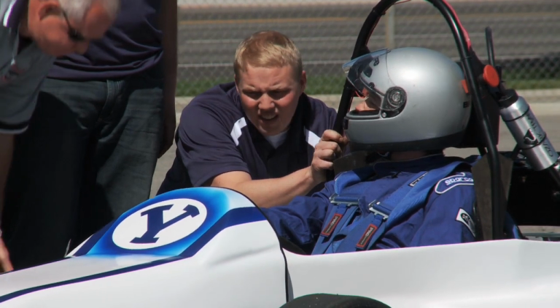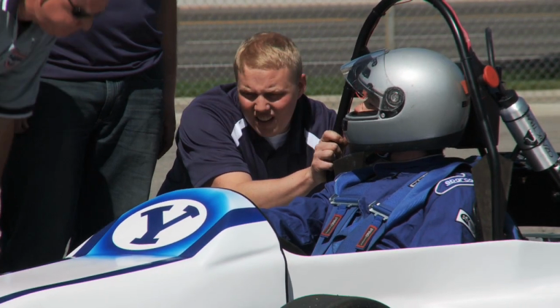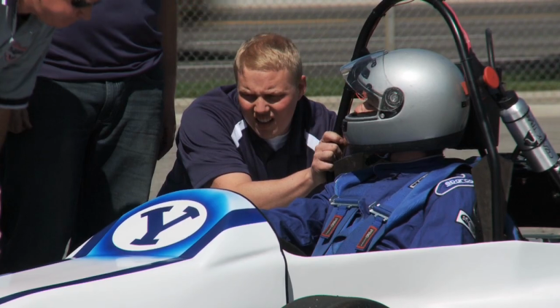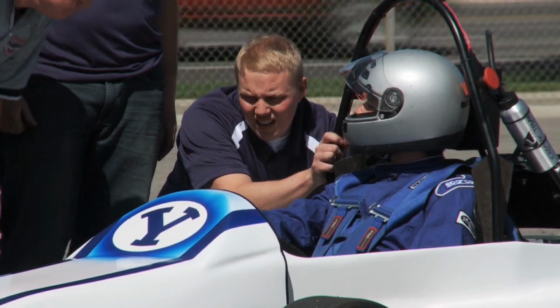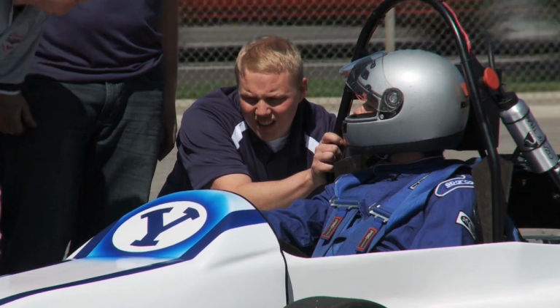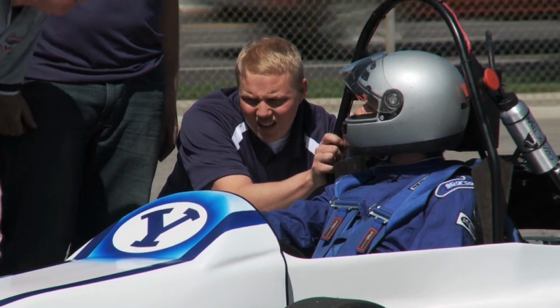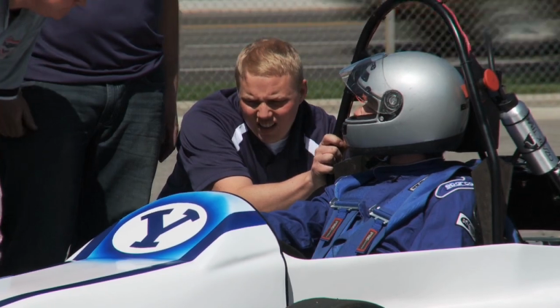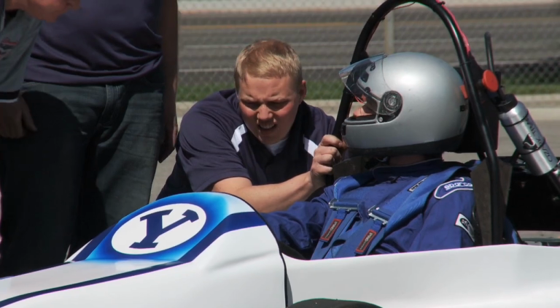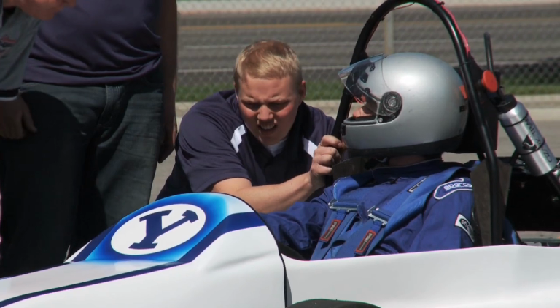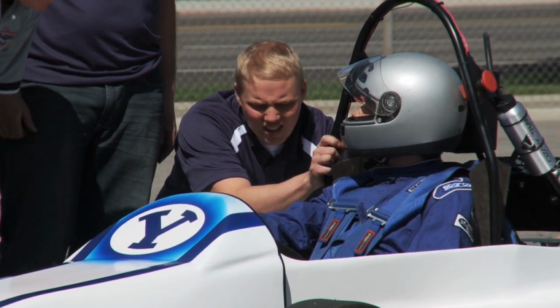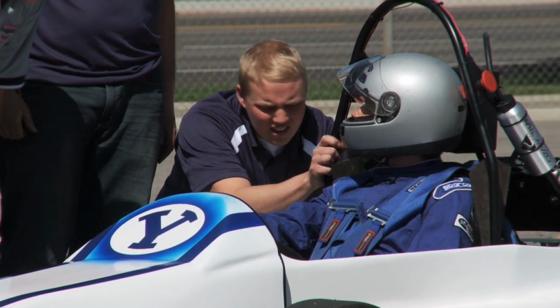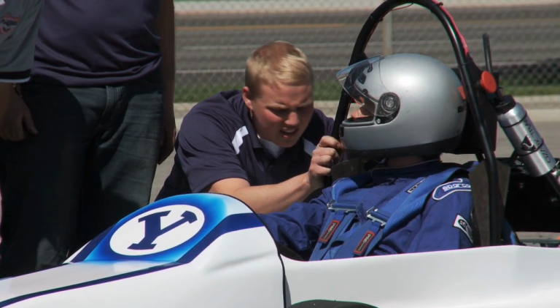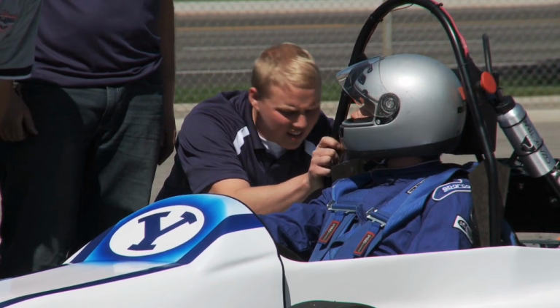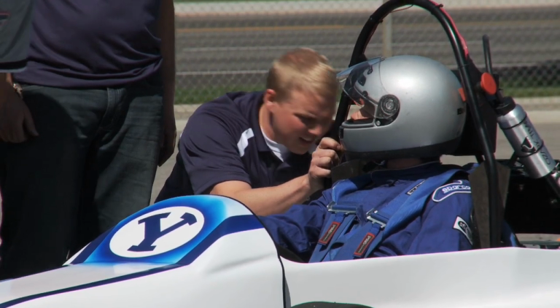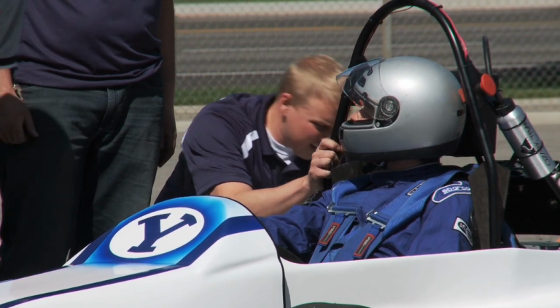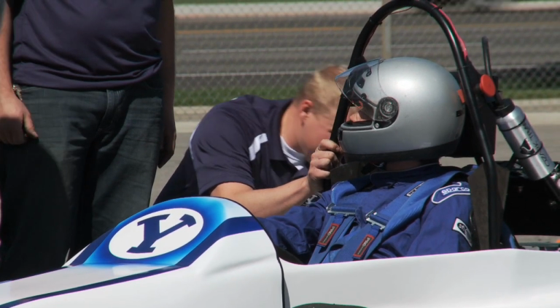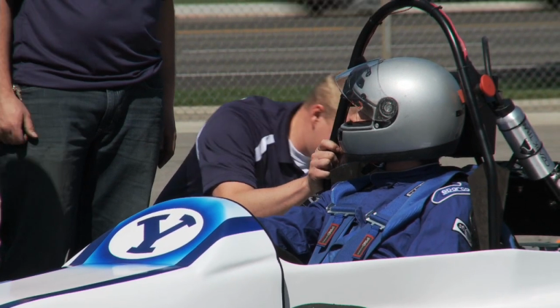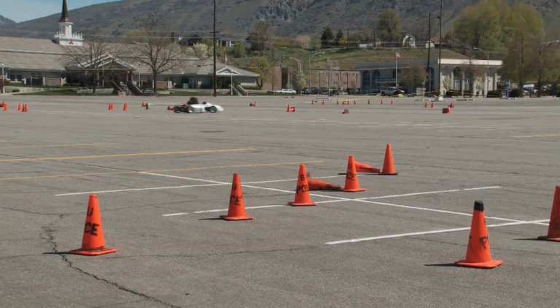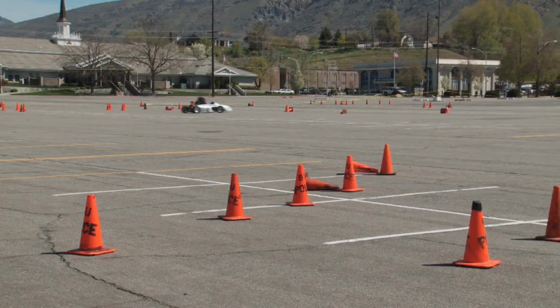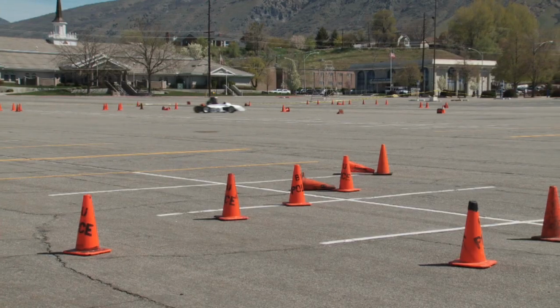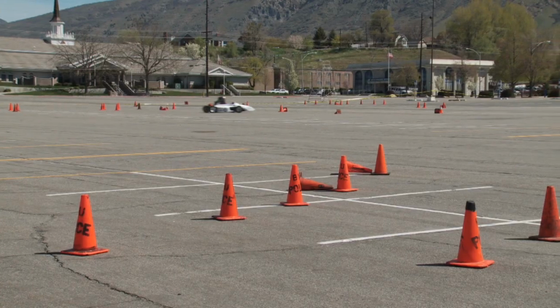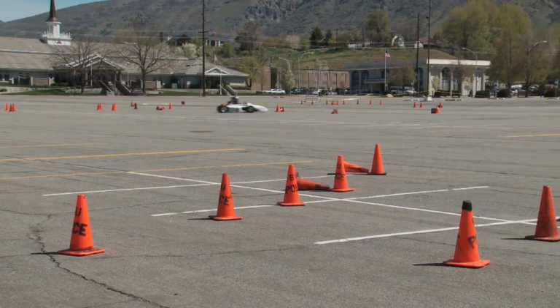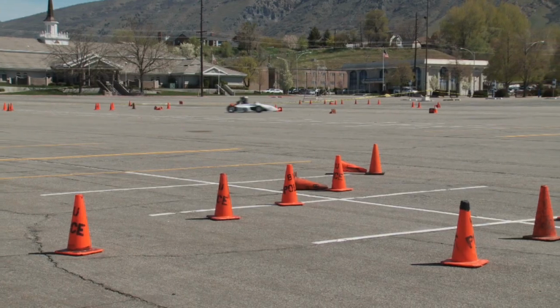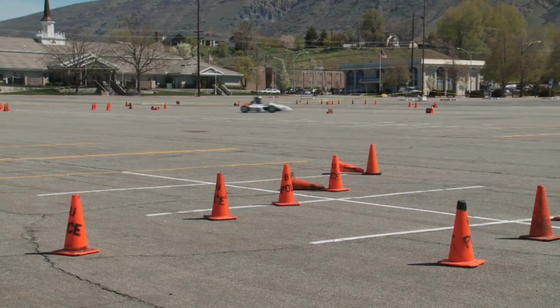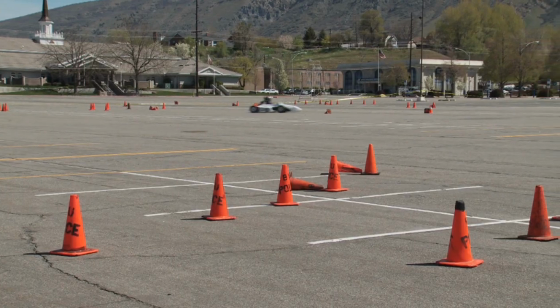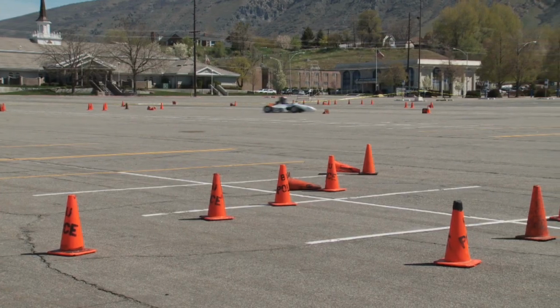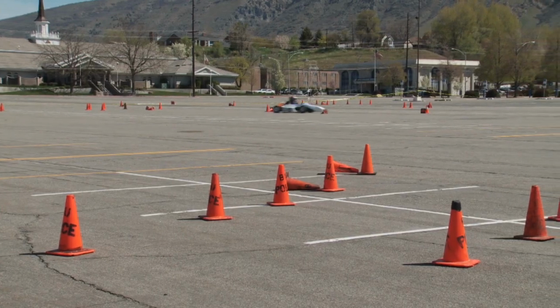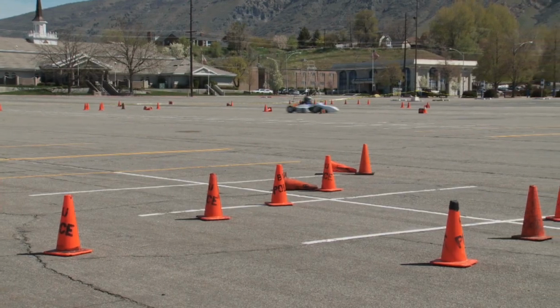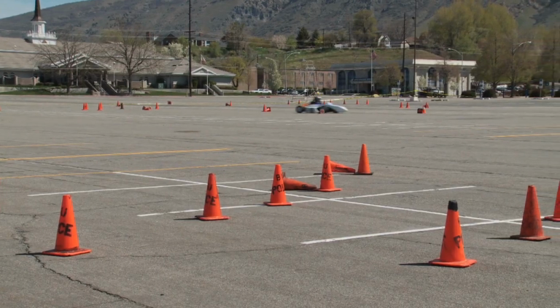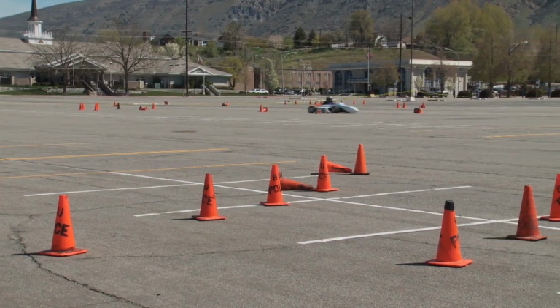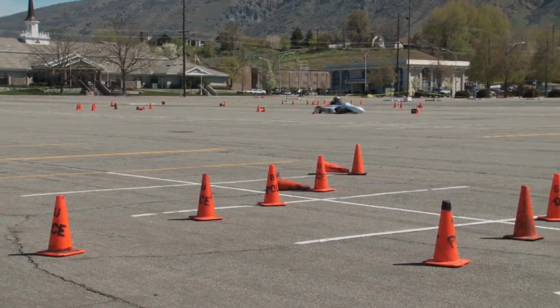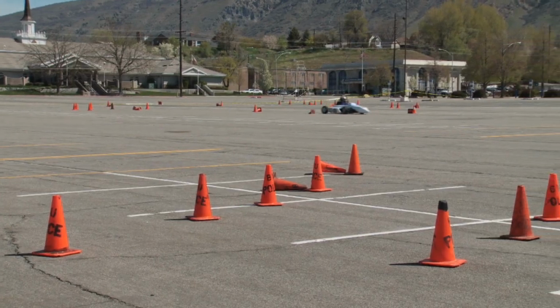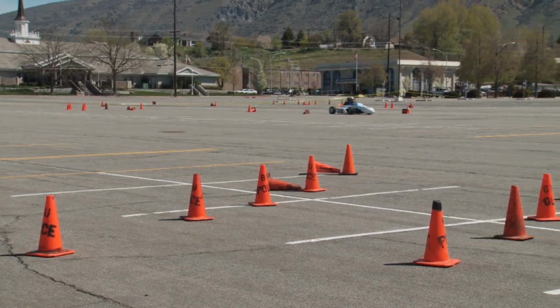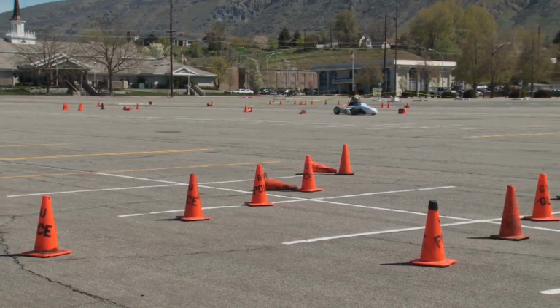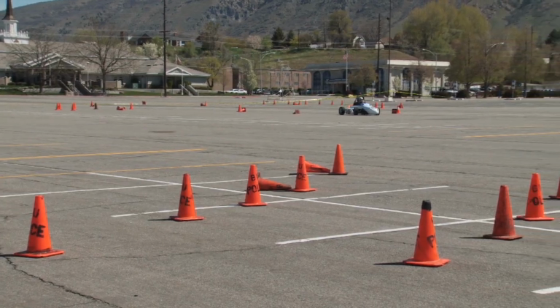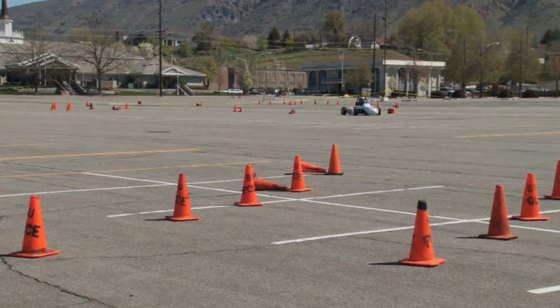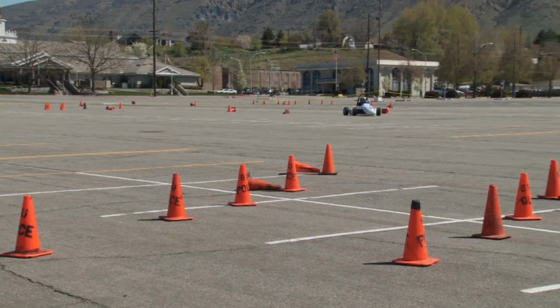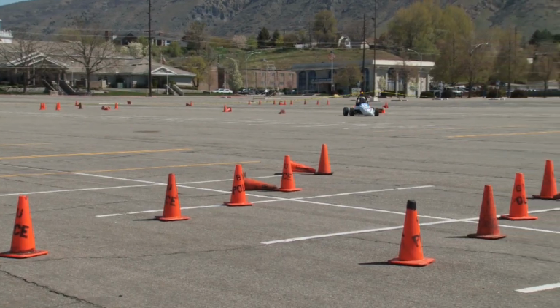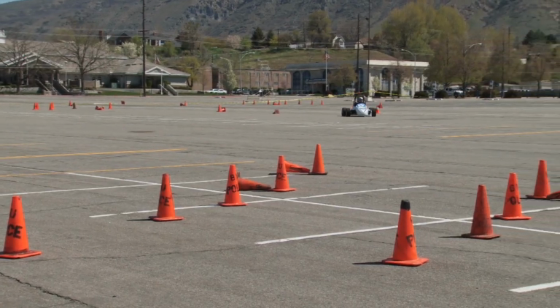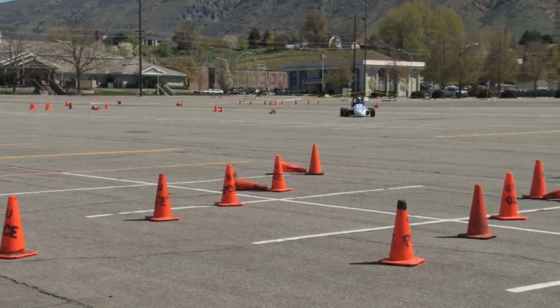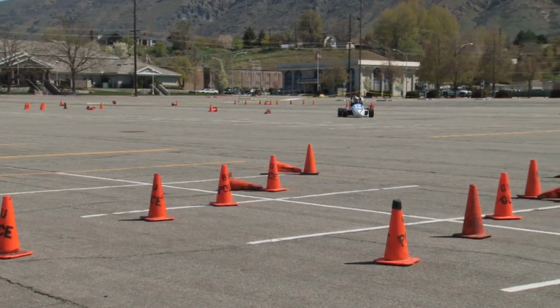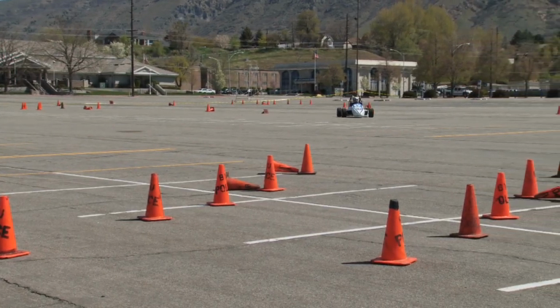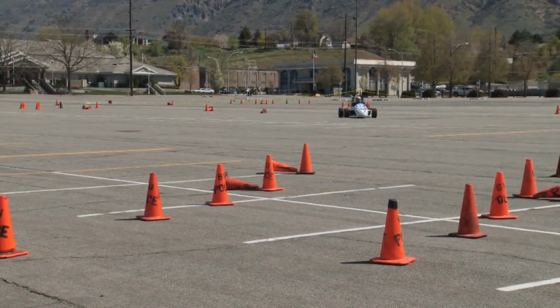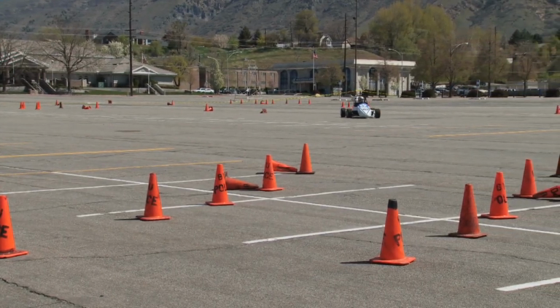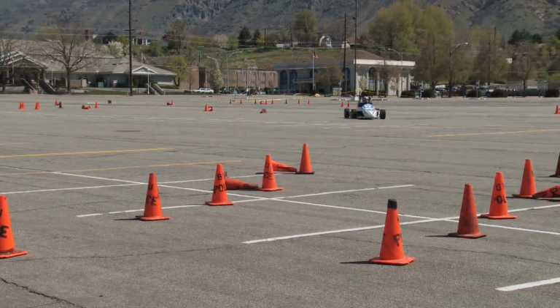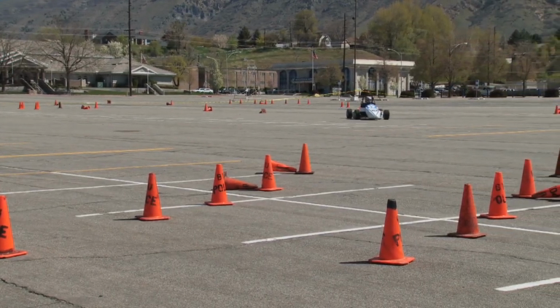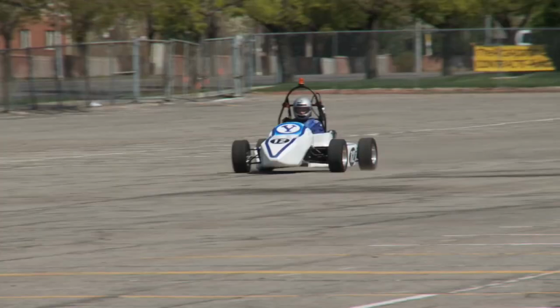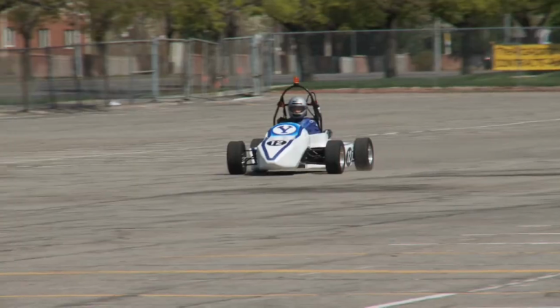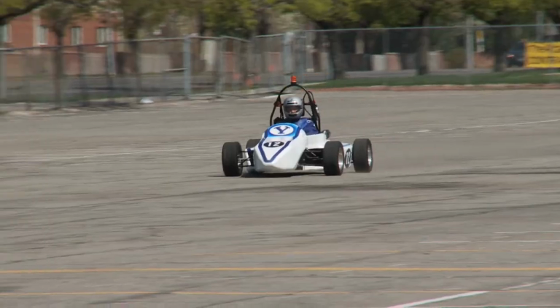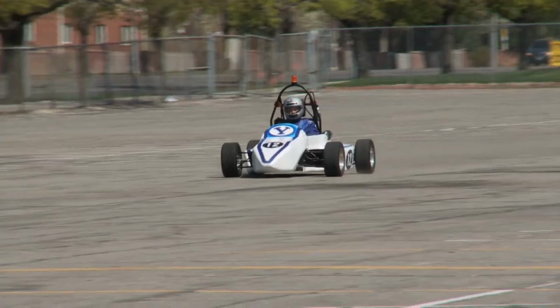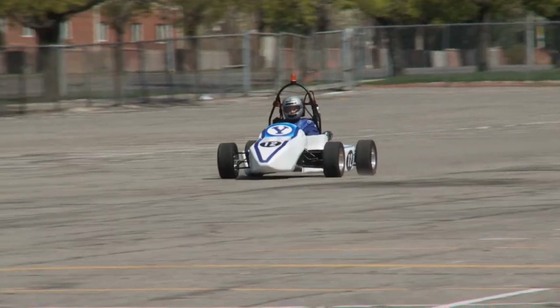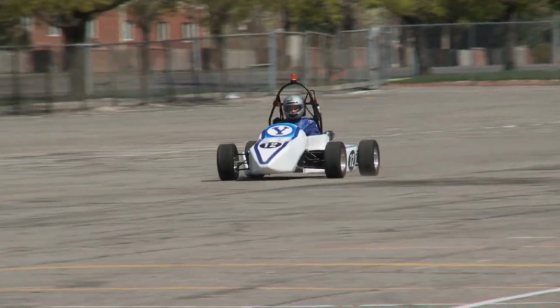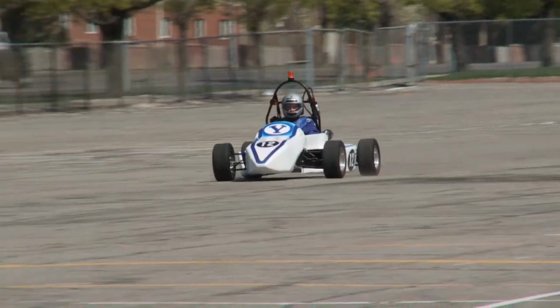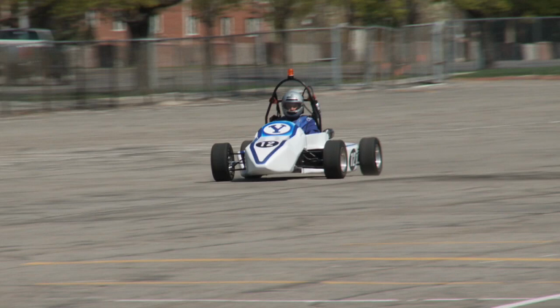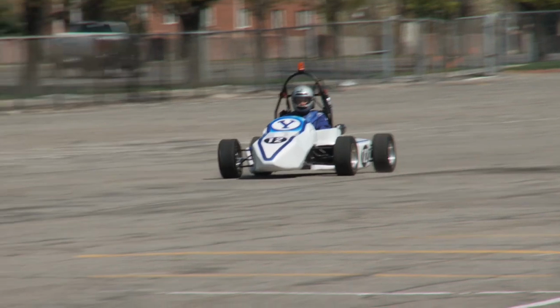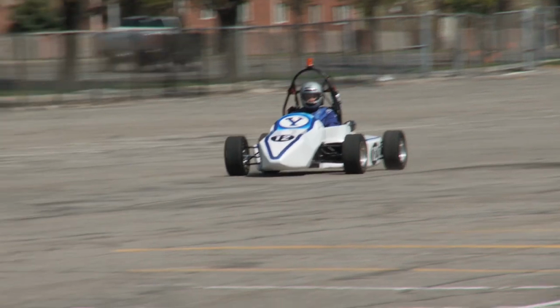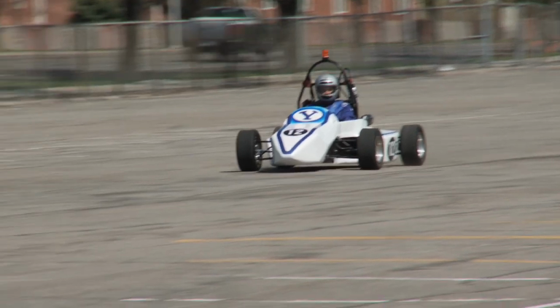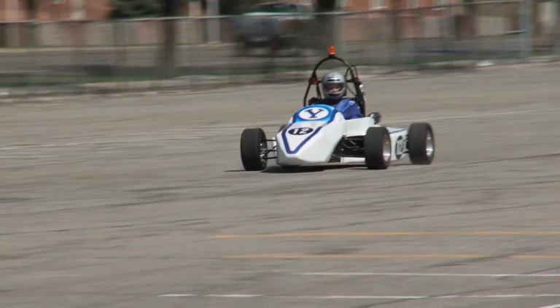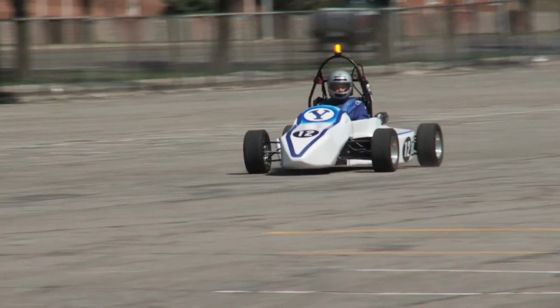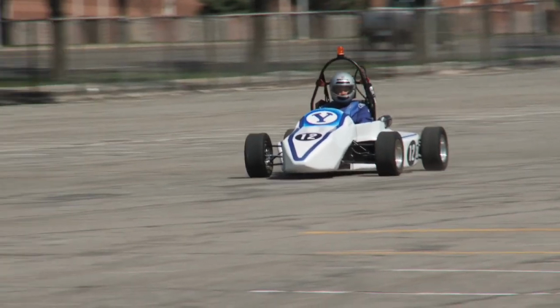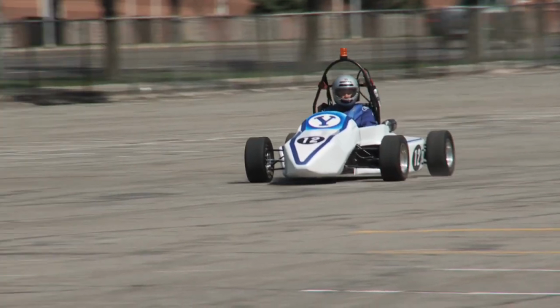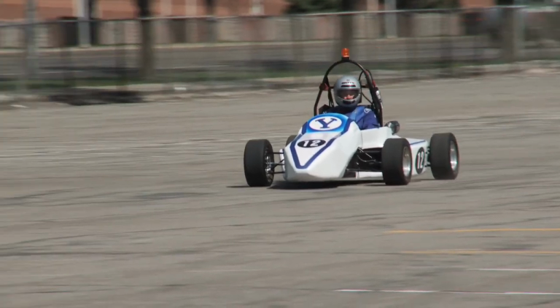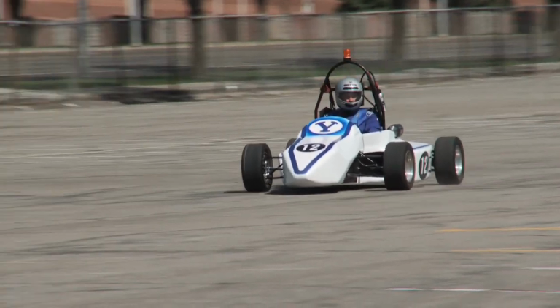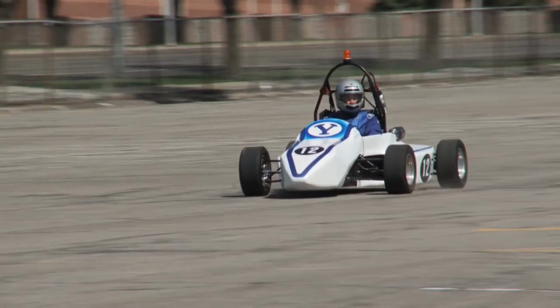There's a trend right now for all of the automakers towards hybrid and electric vehicles. I feel that that's going to be the wave of the future.